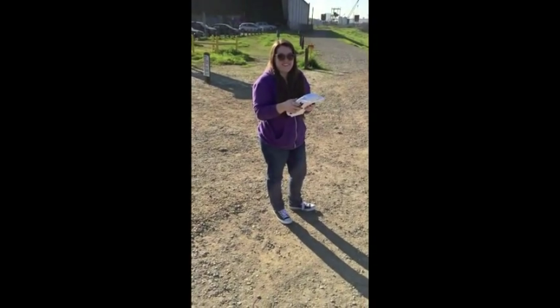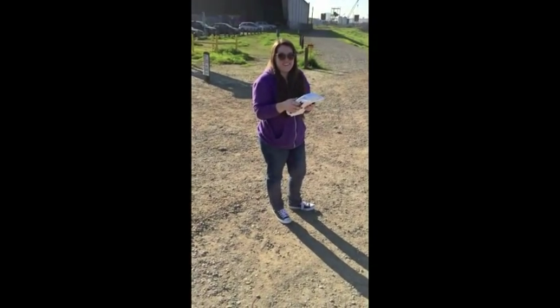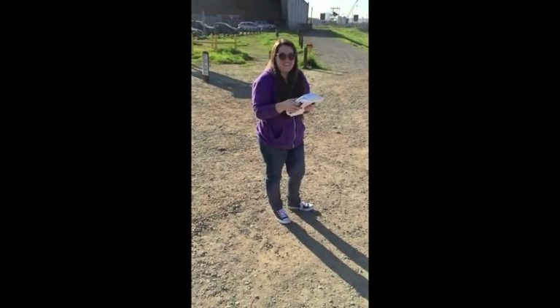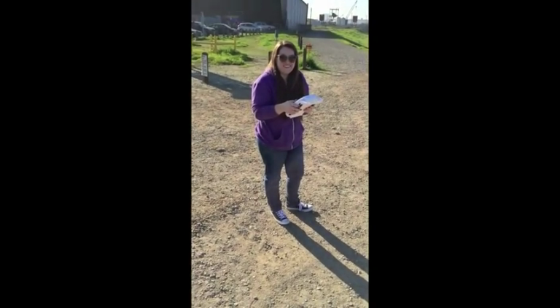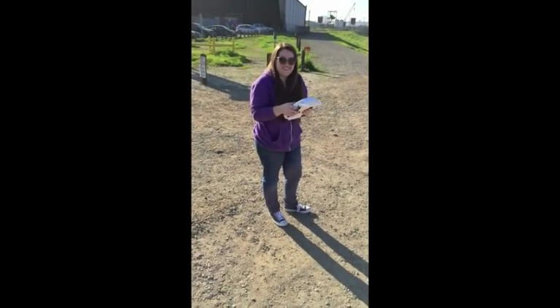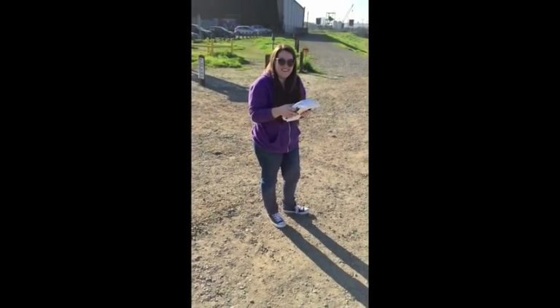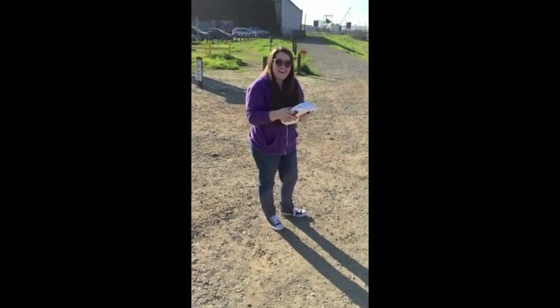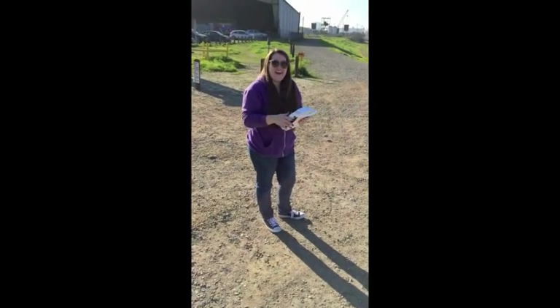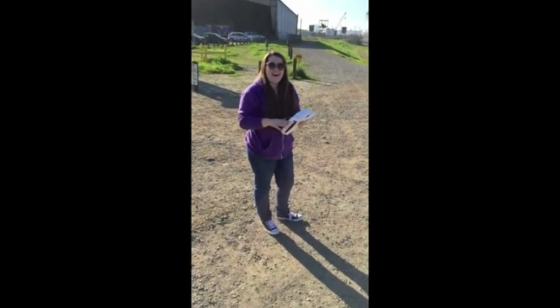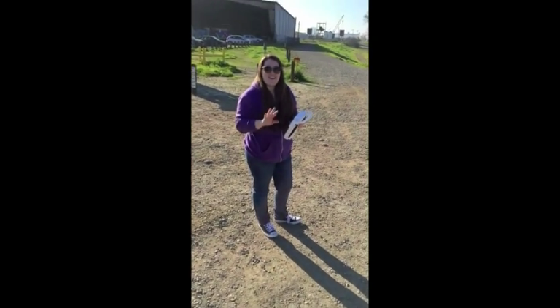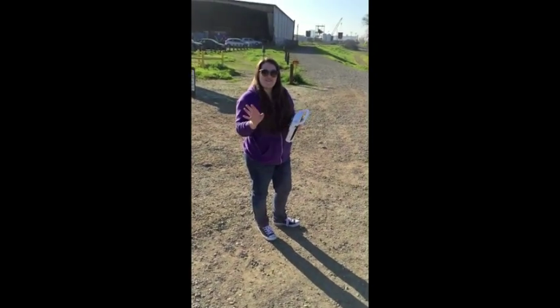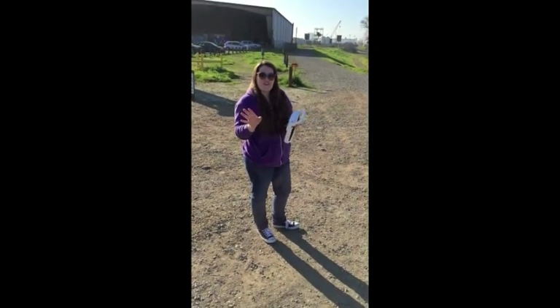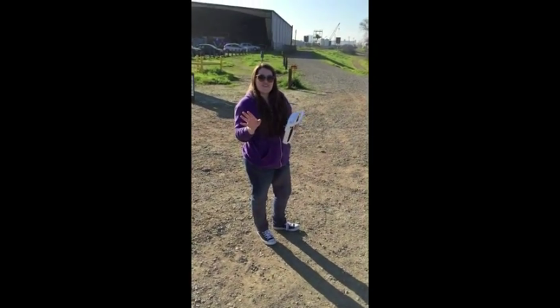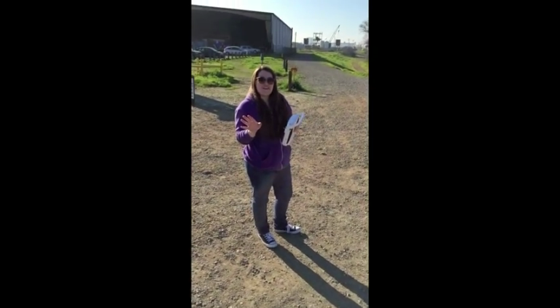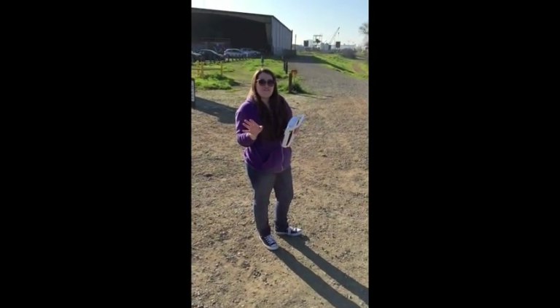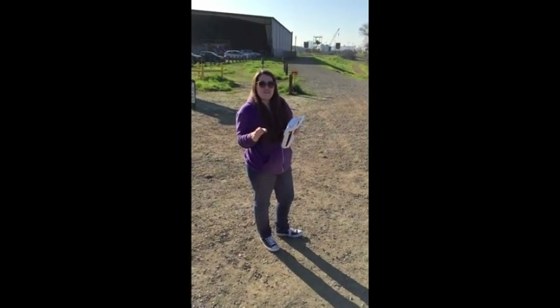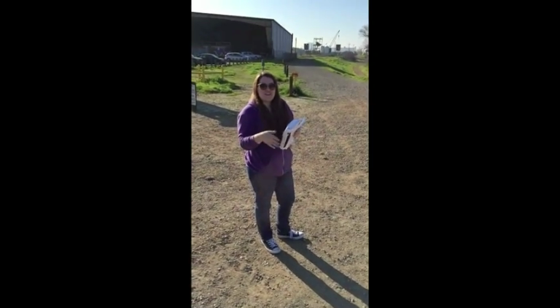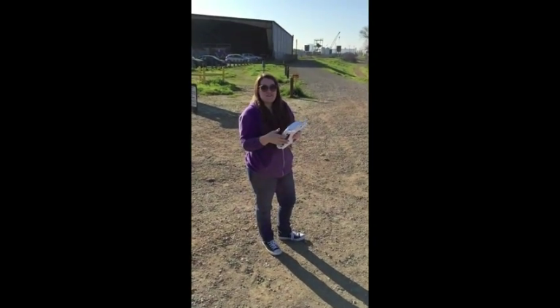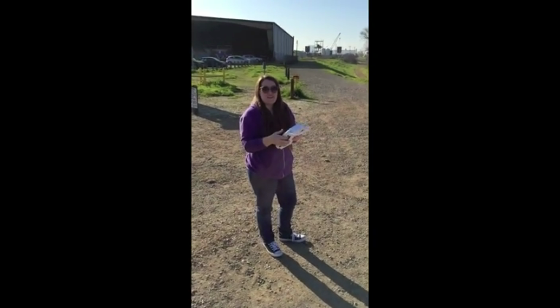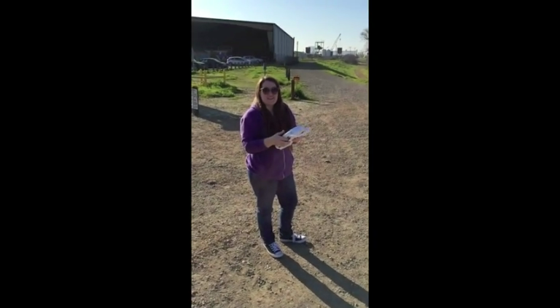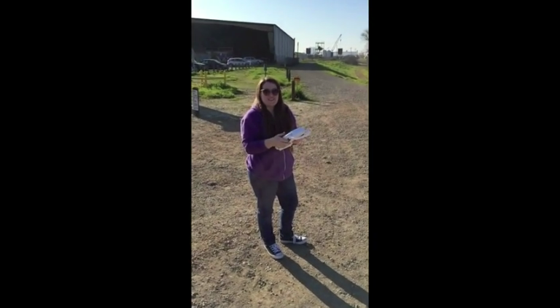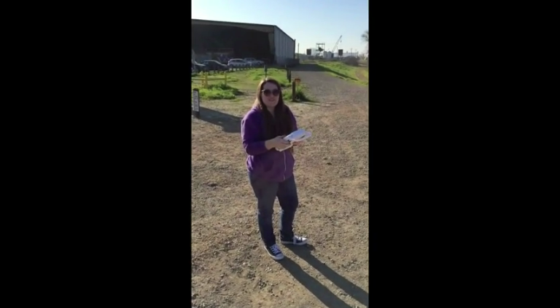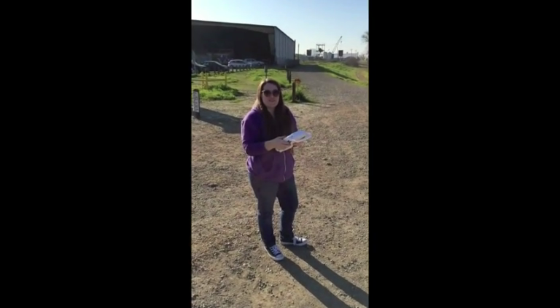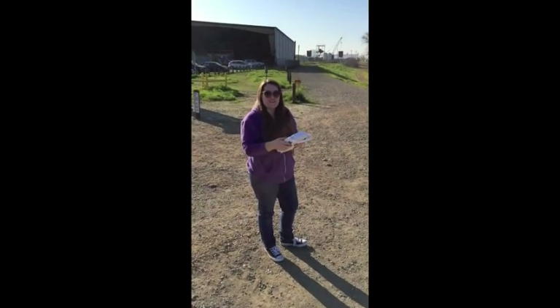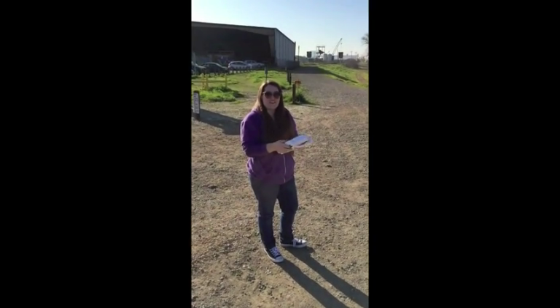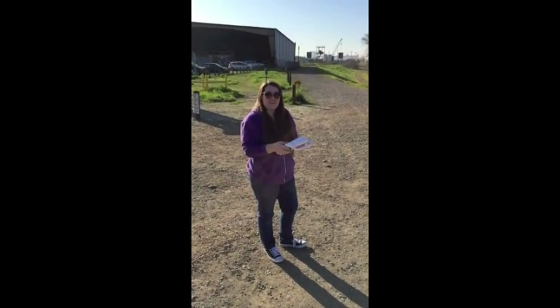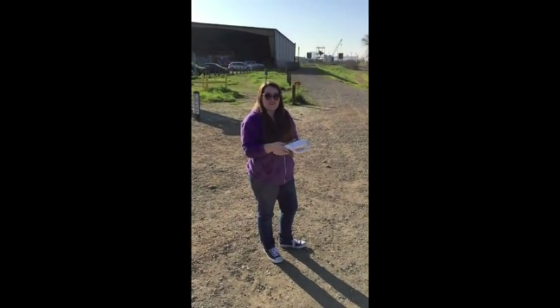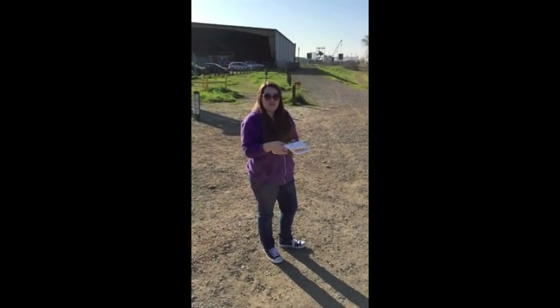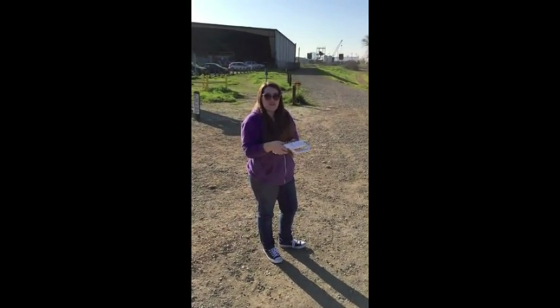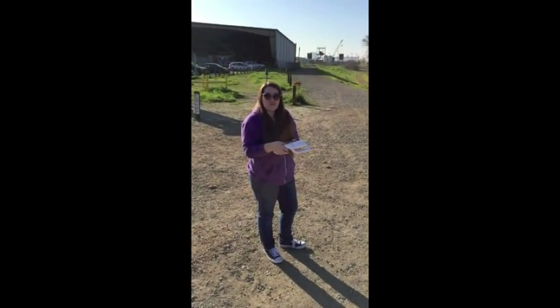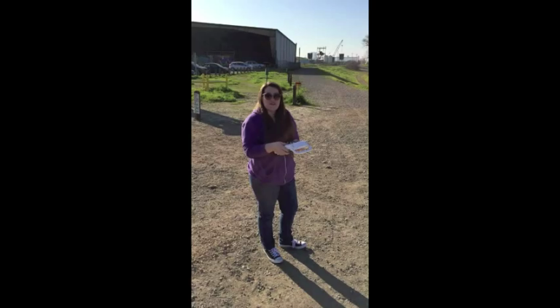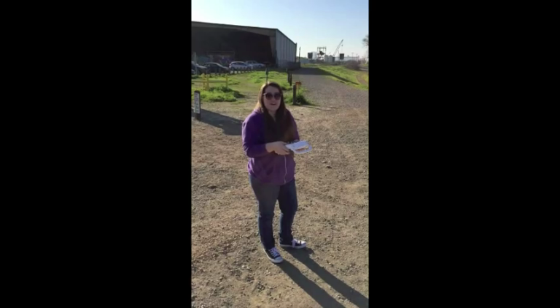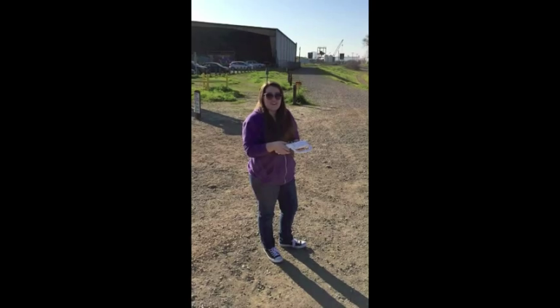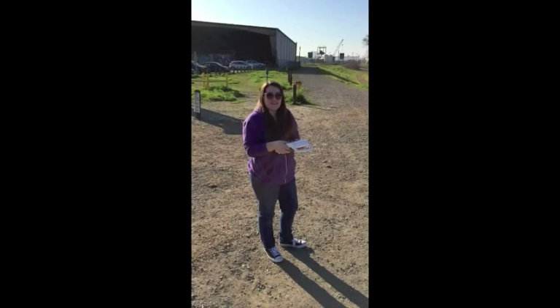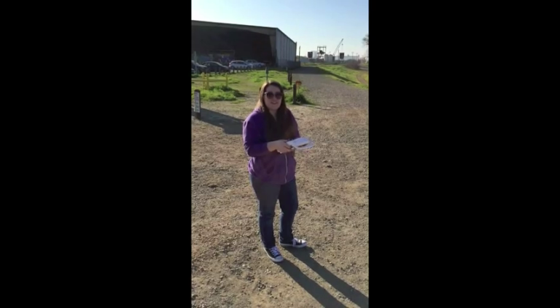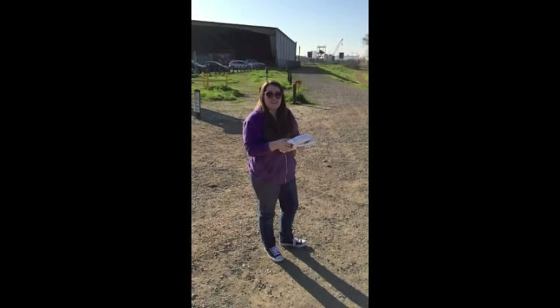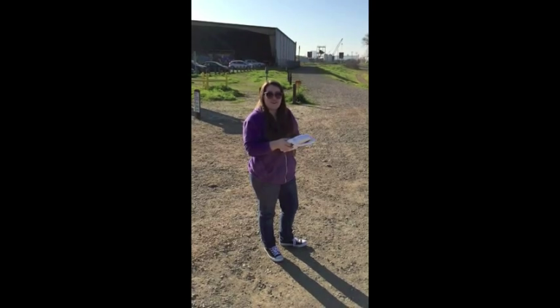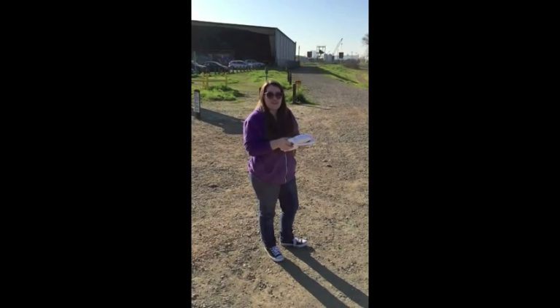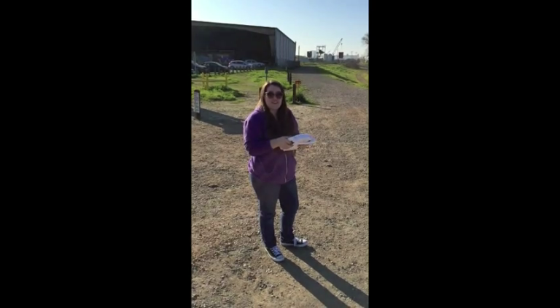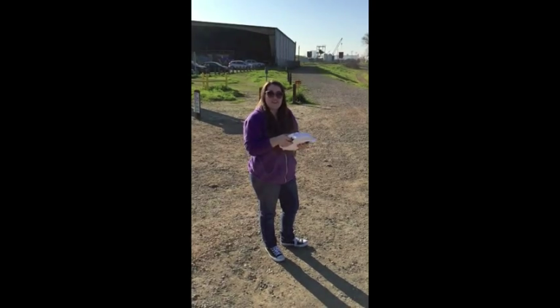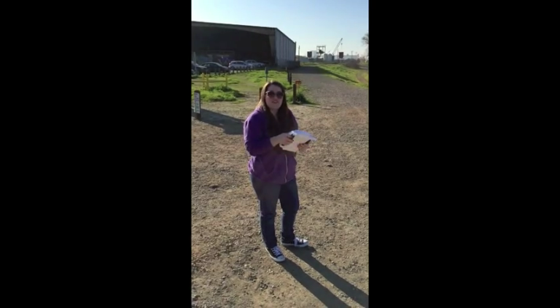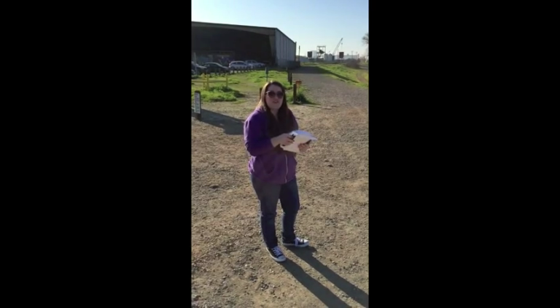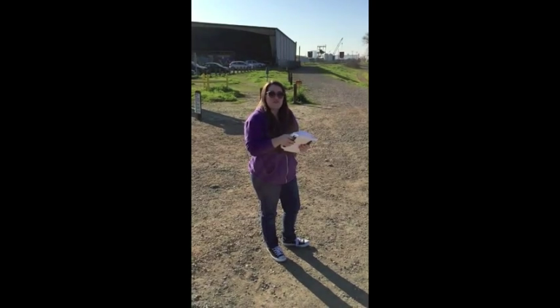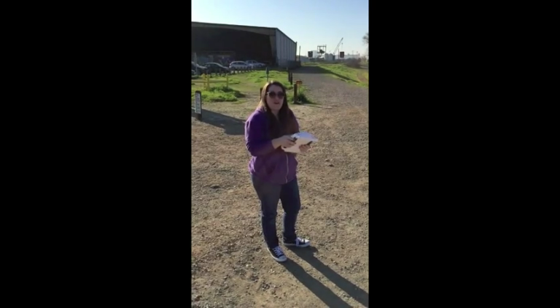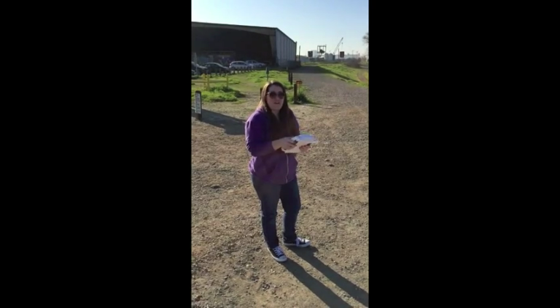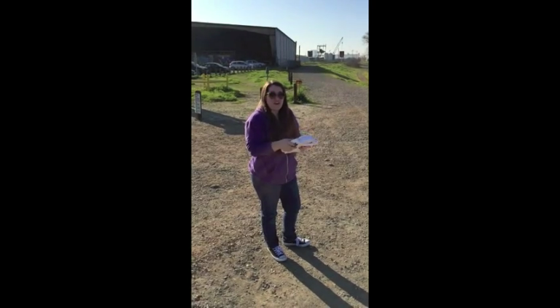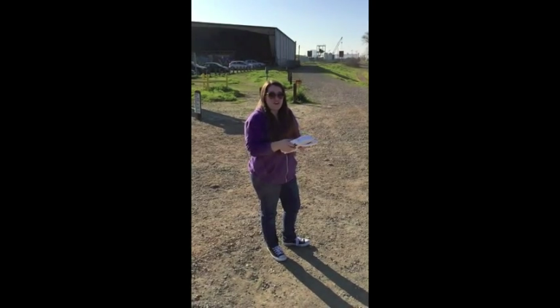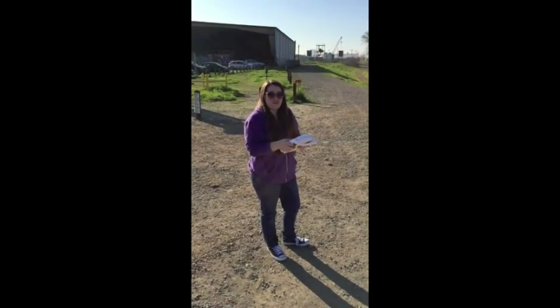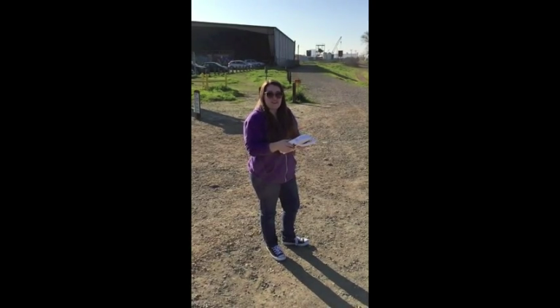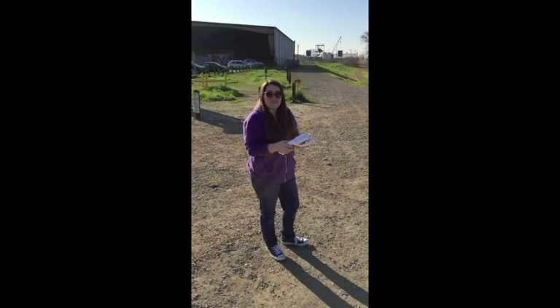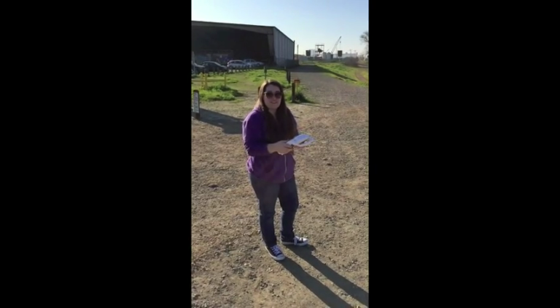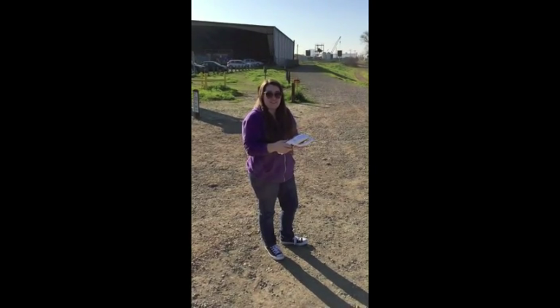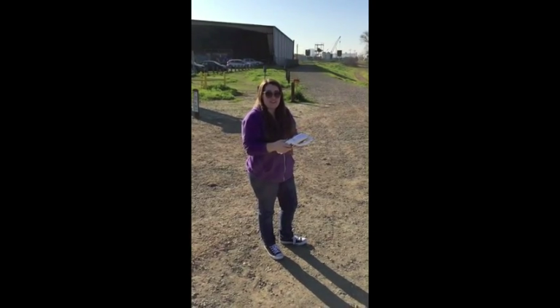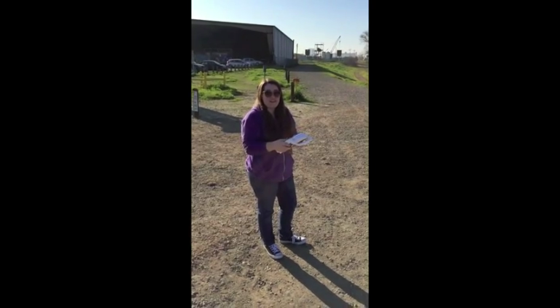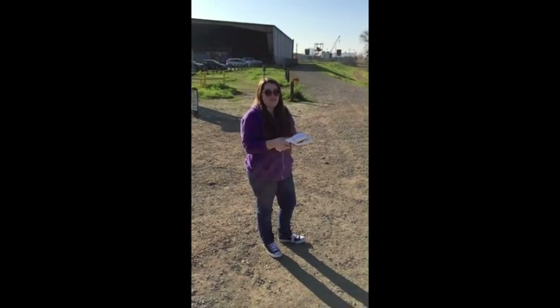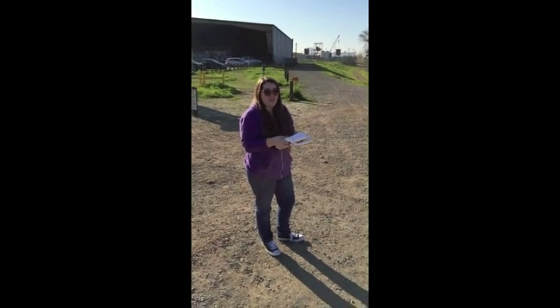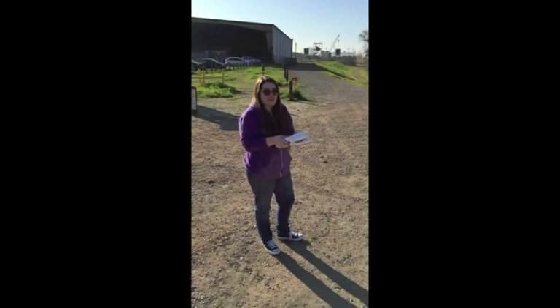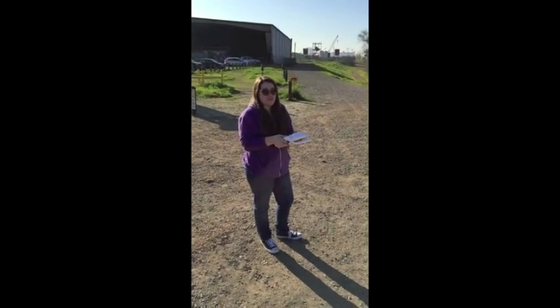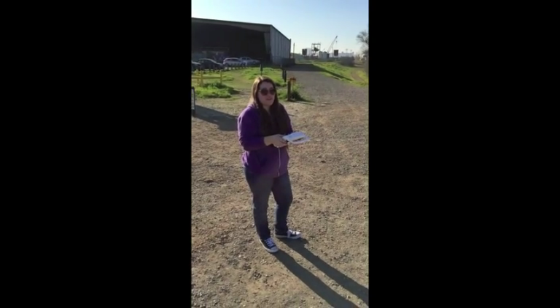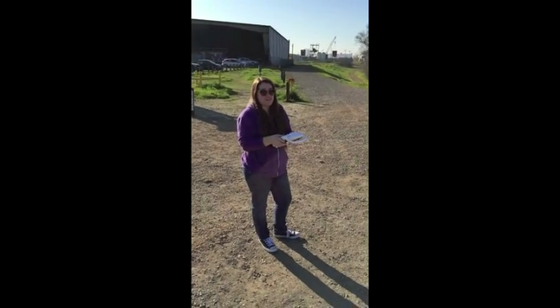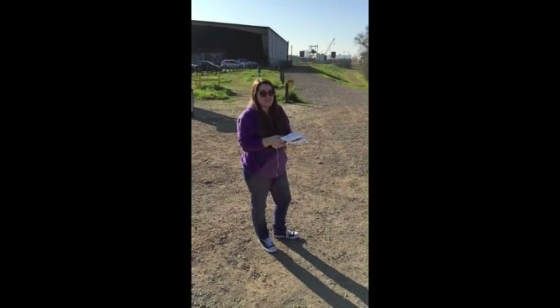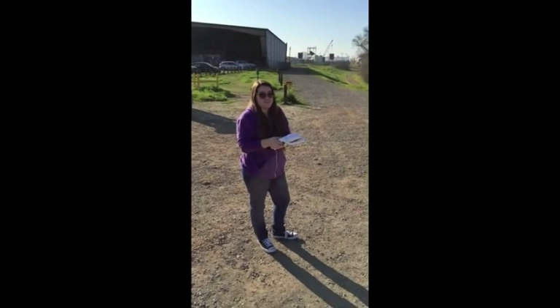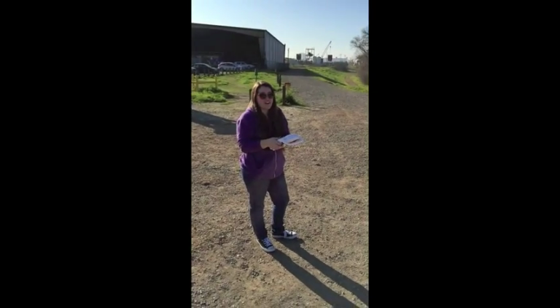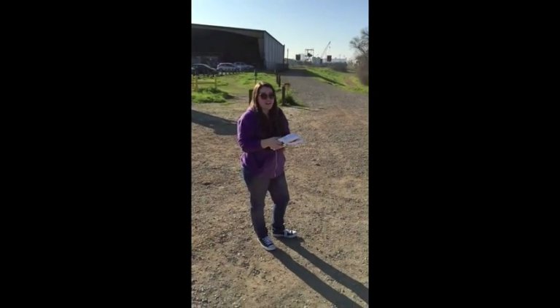Hi, I'm Veronica for SUAS News, showing you guys that the Unique Q500 is easy enough for anybody to fly.